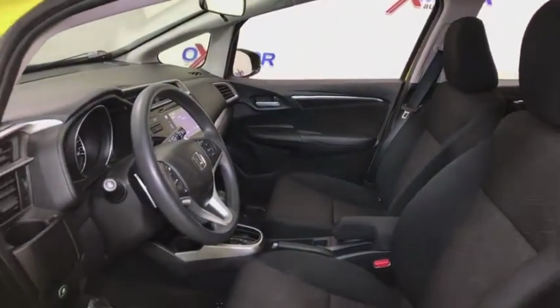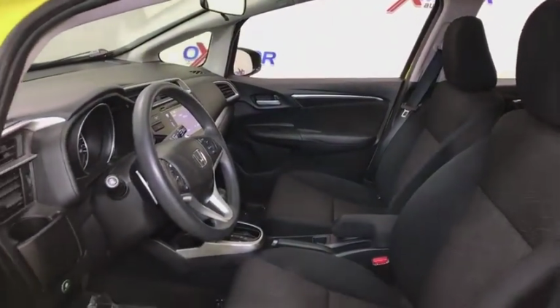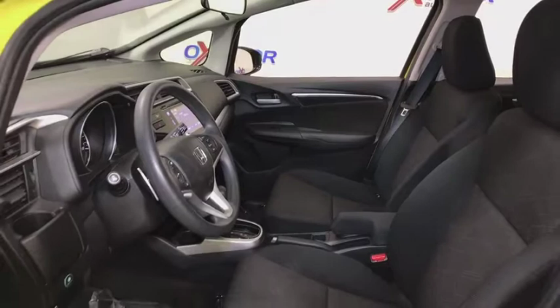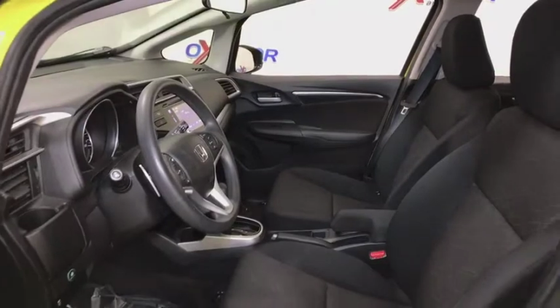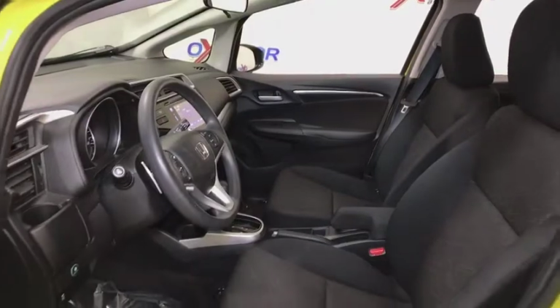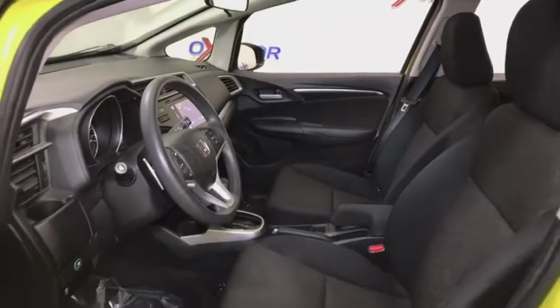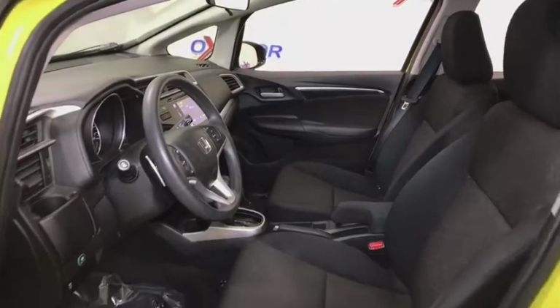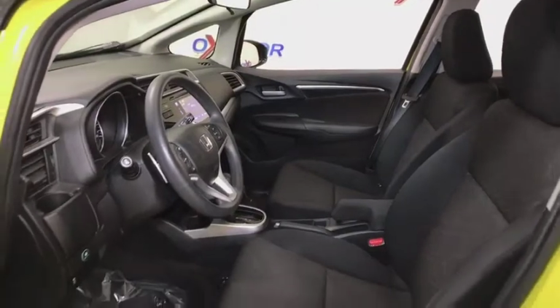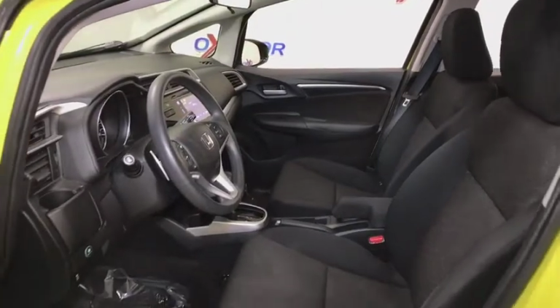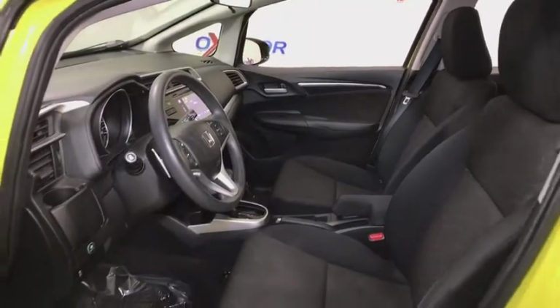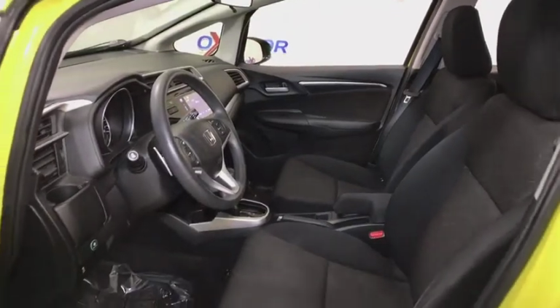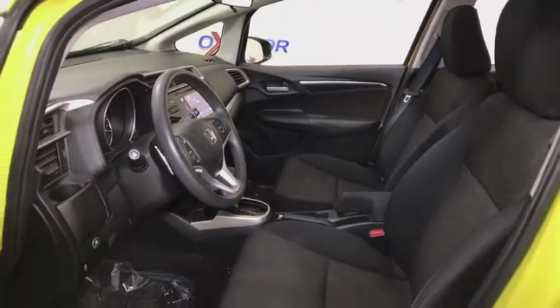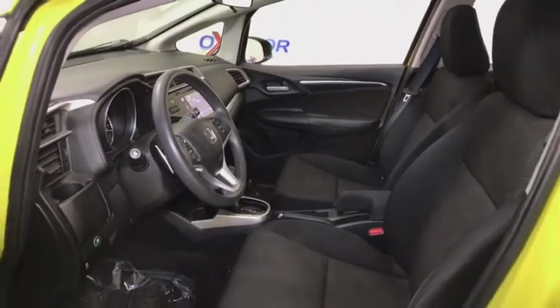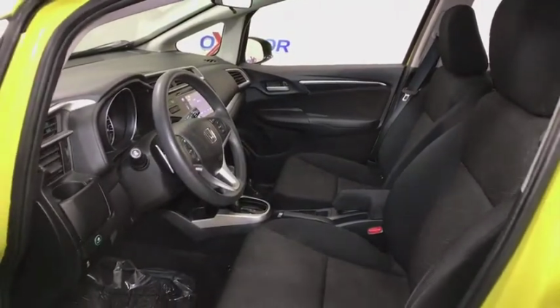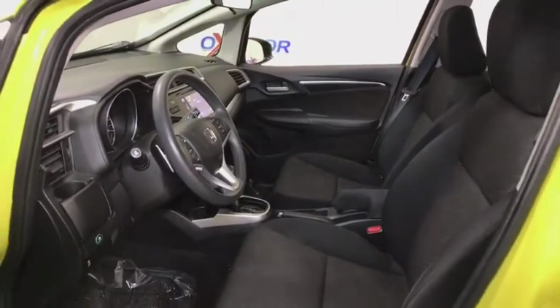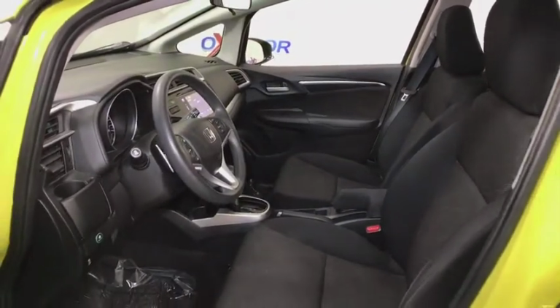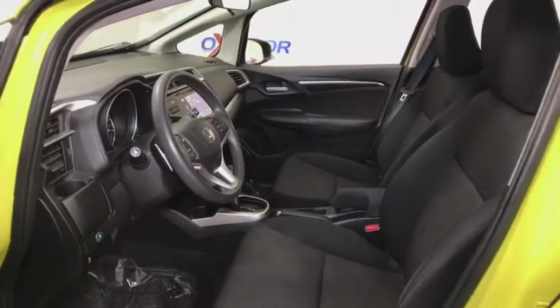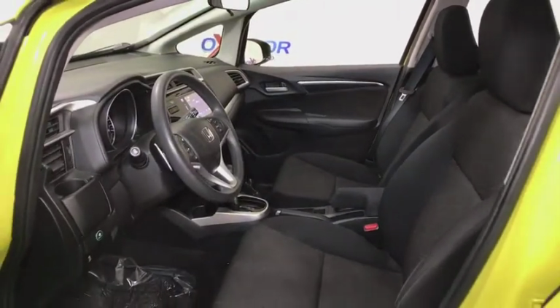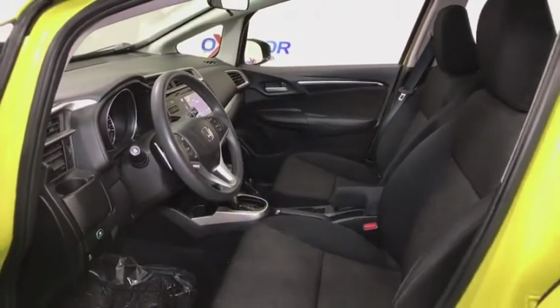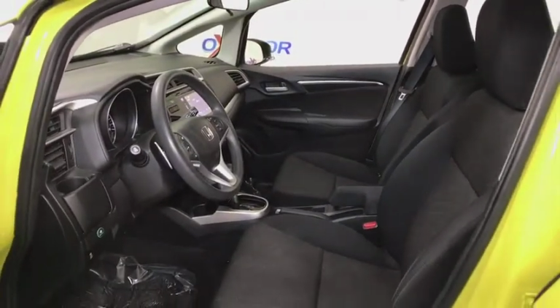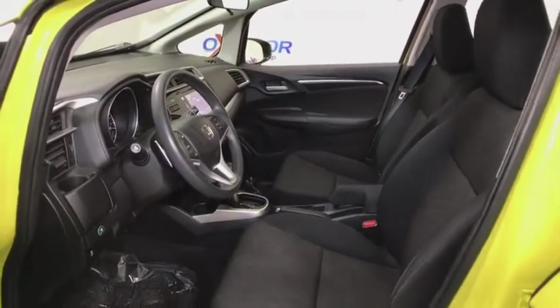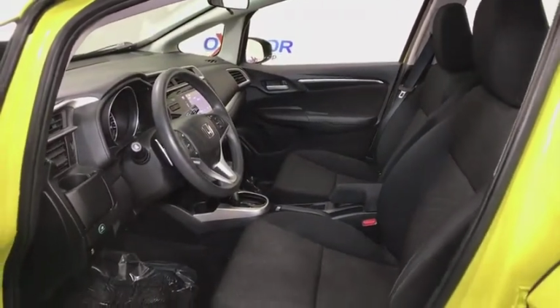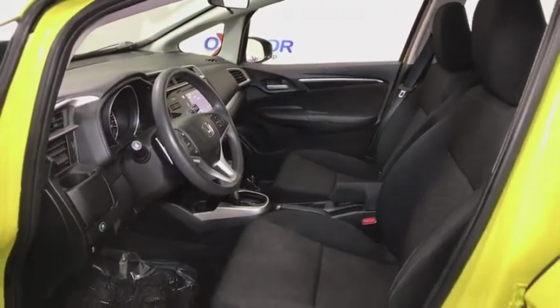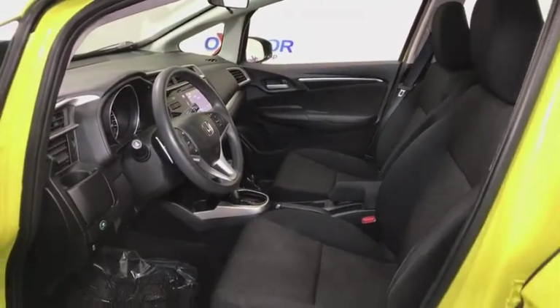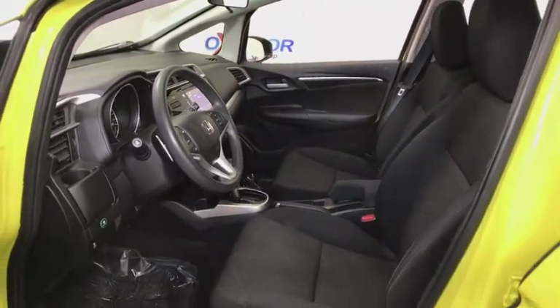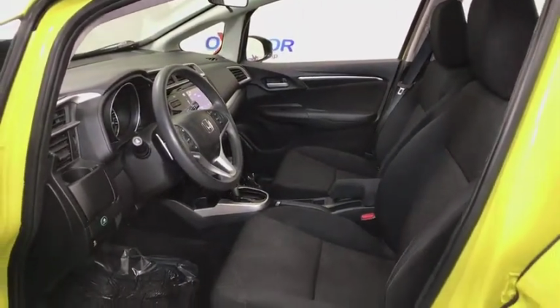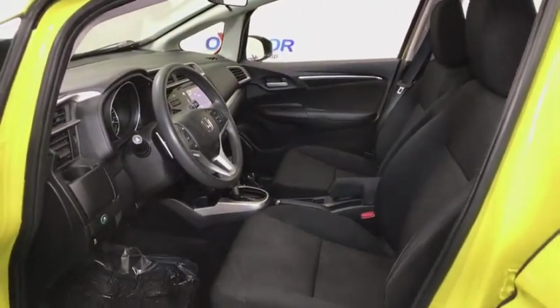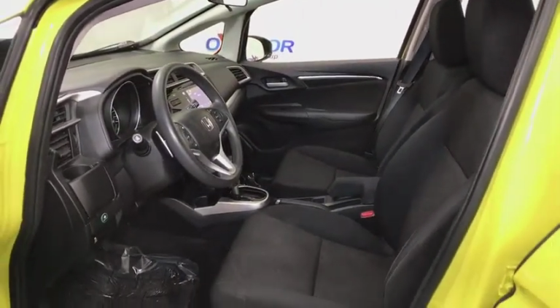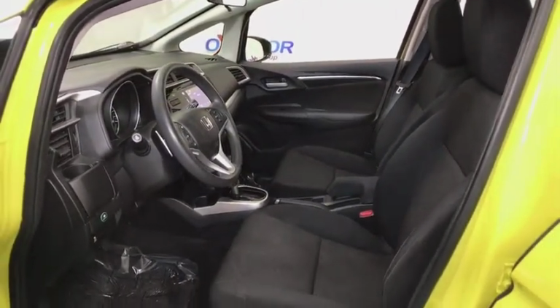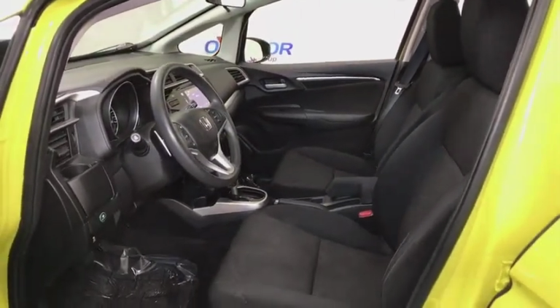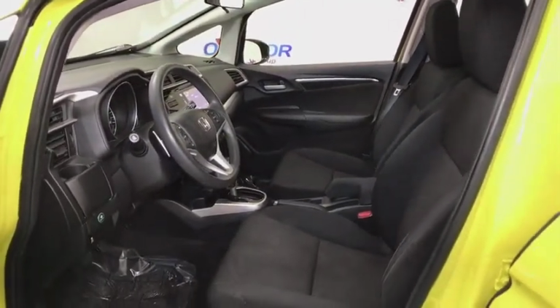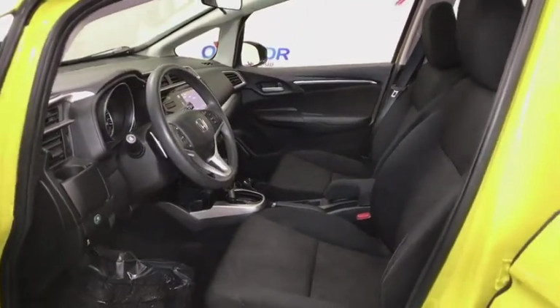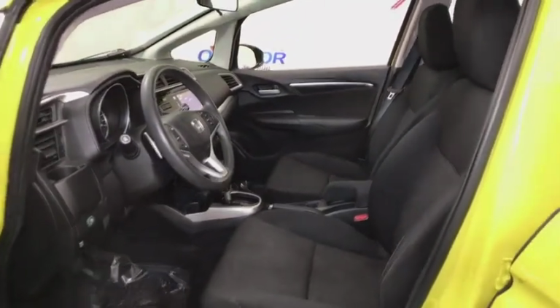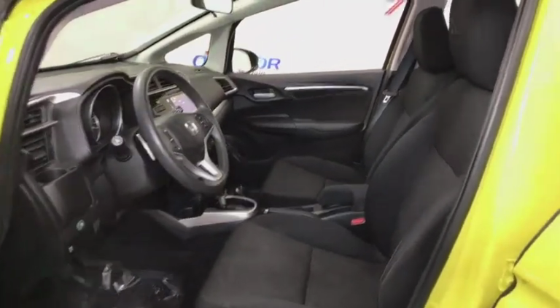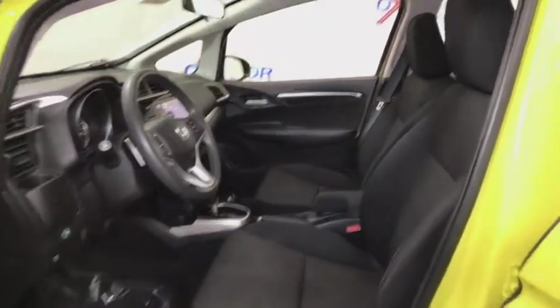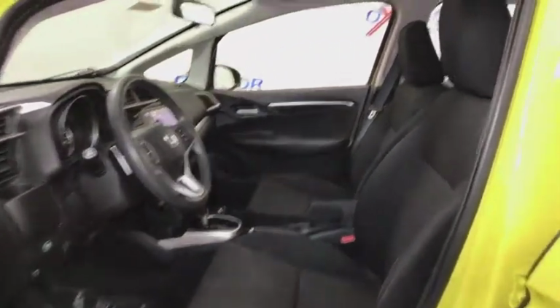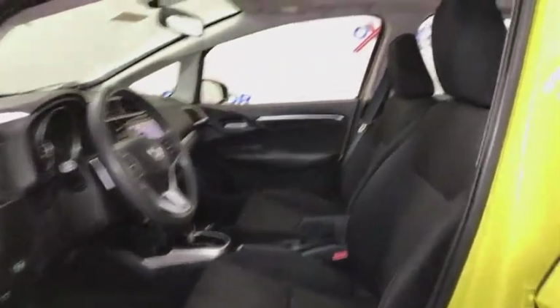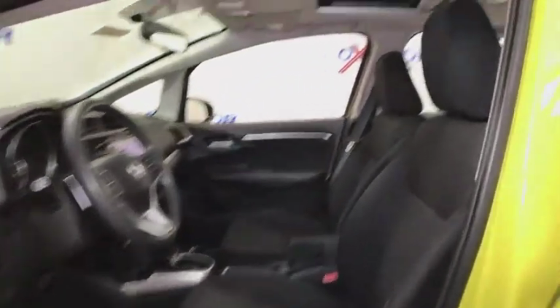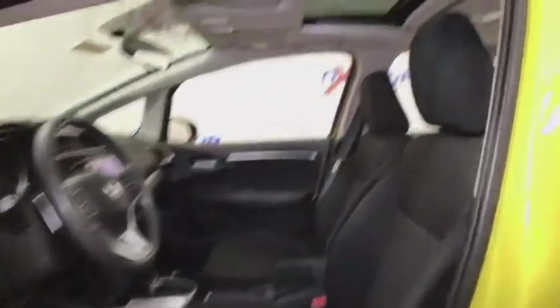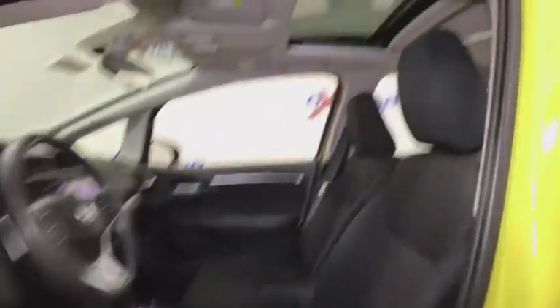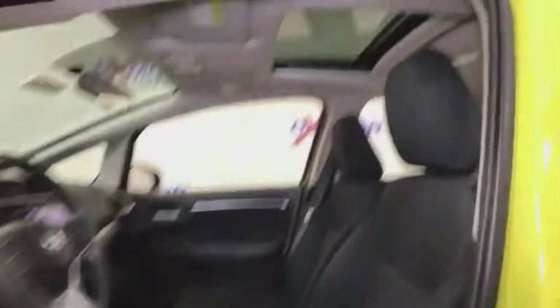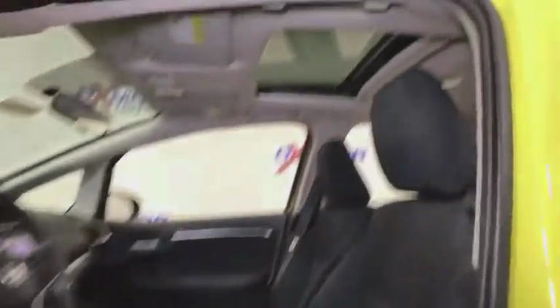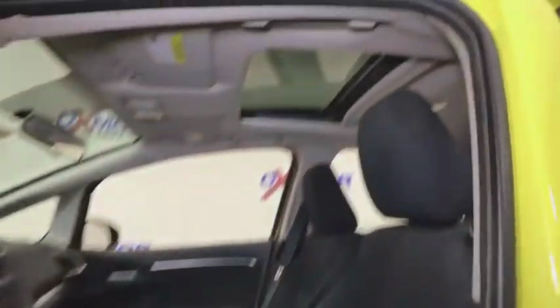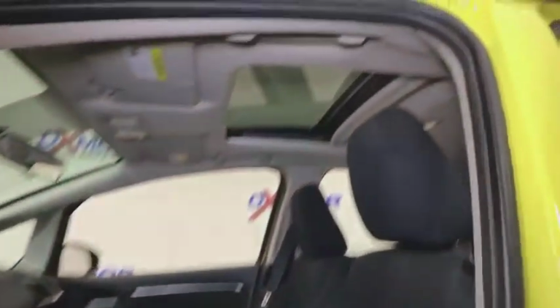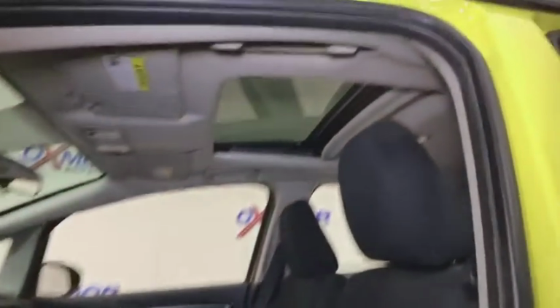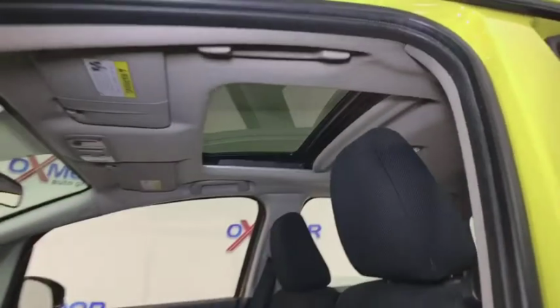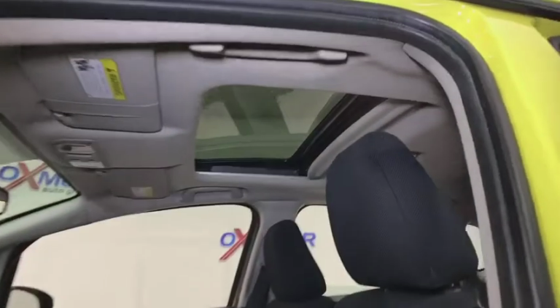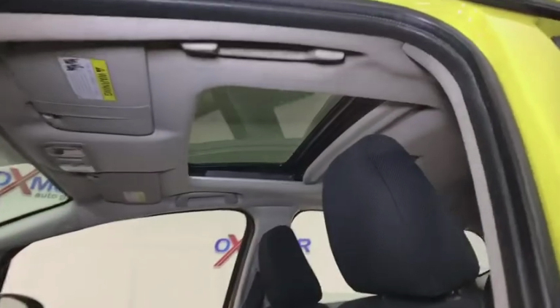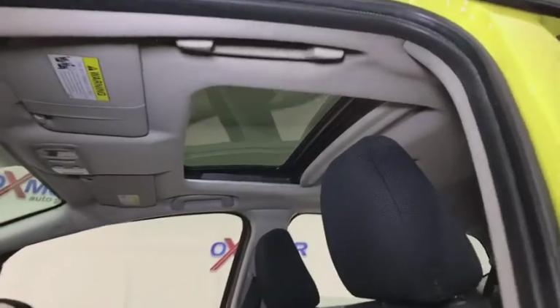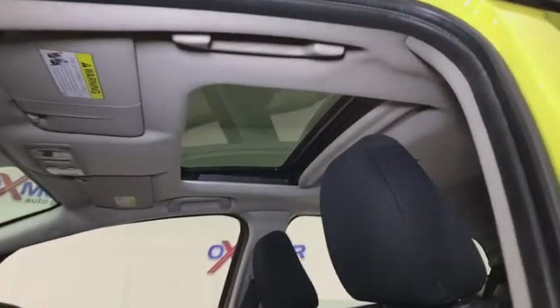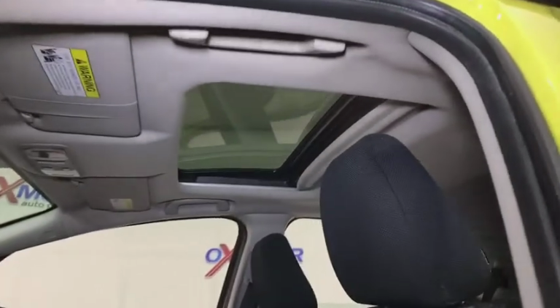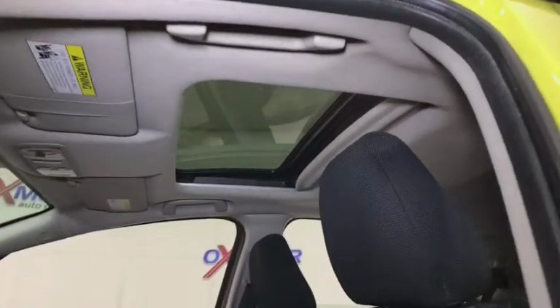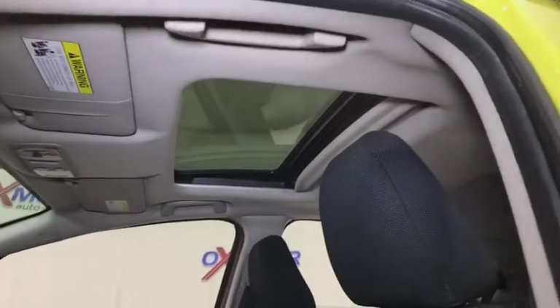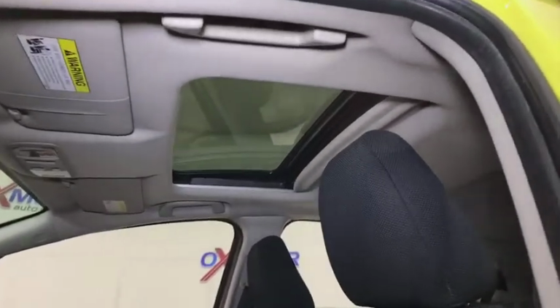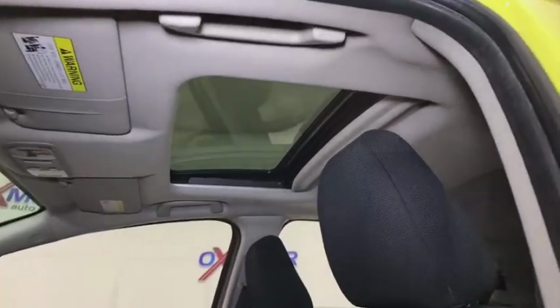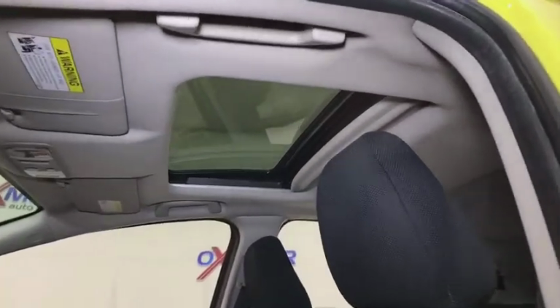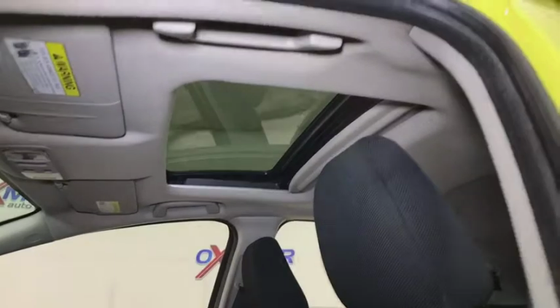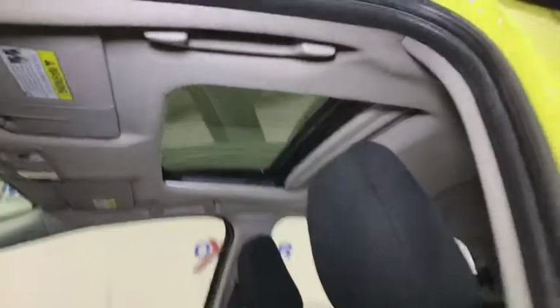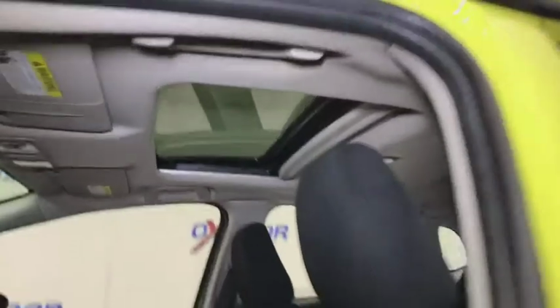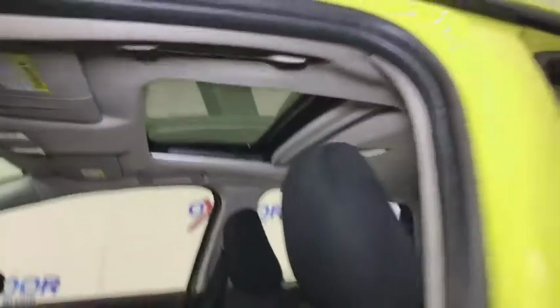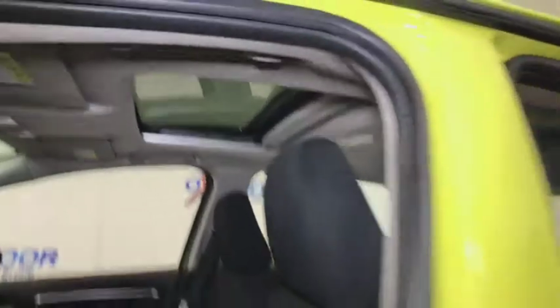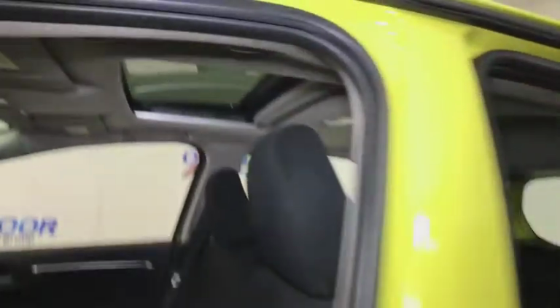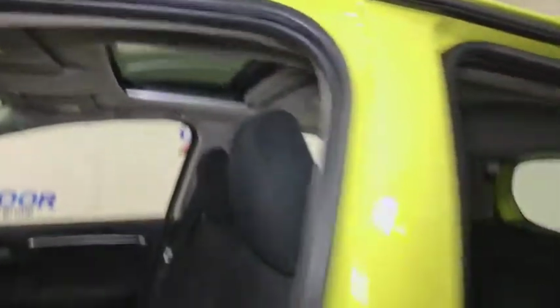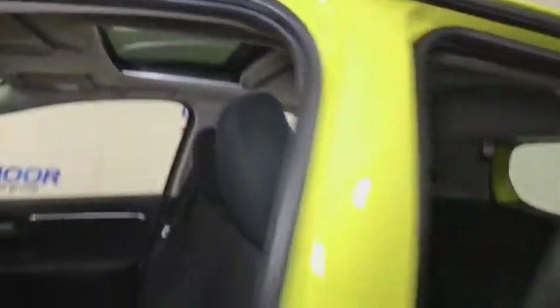Leather seats, tachometer, remote keyless entry, brake assist, panic alarm, driver vanity mirror.